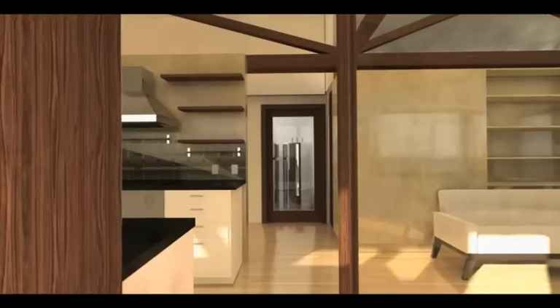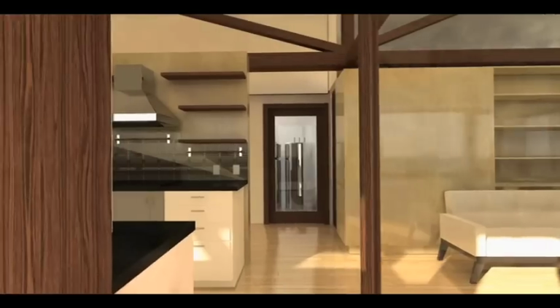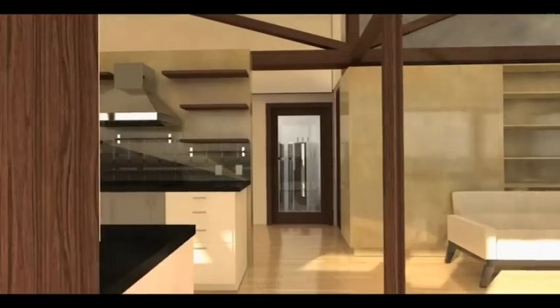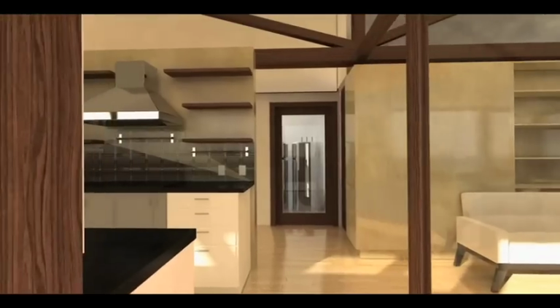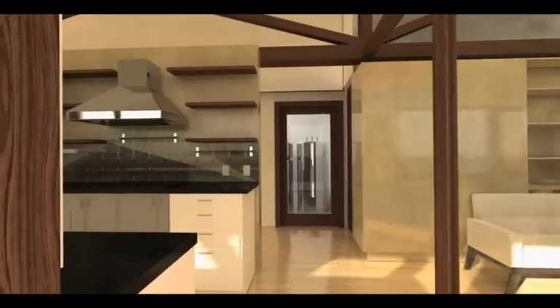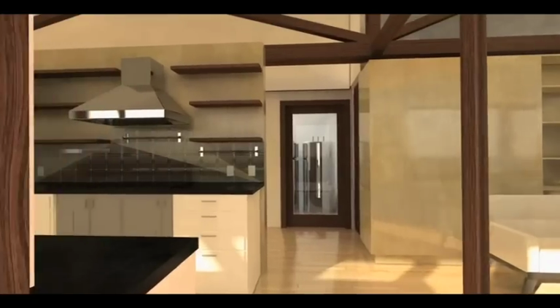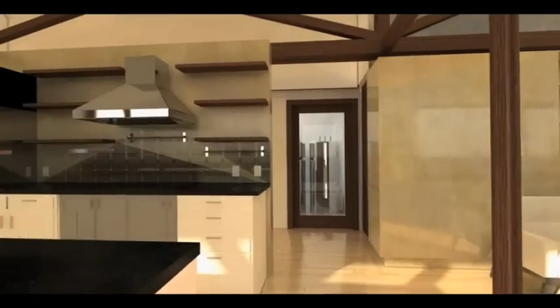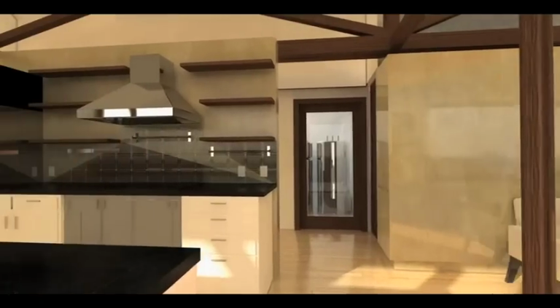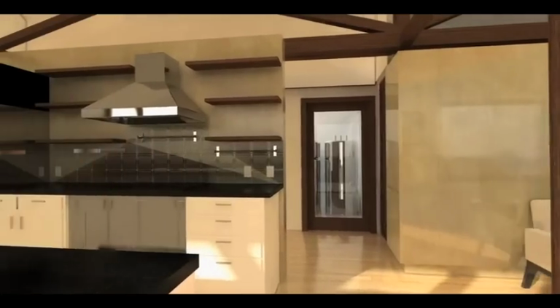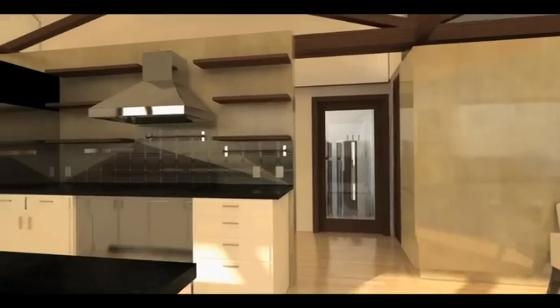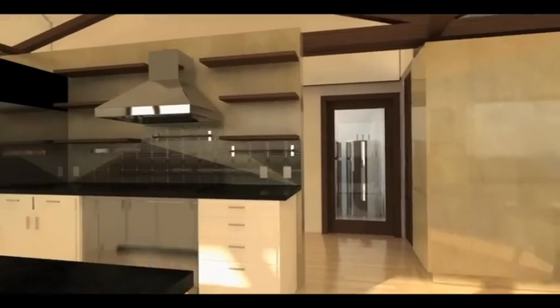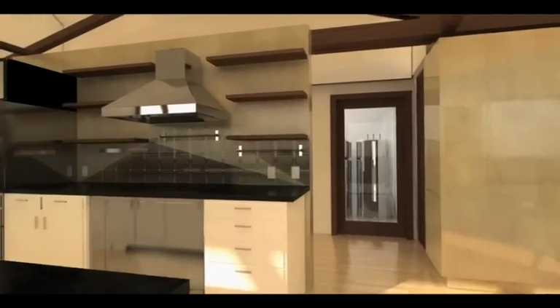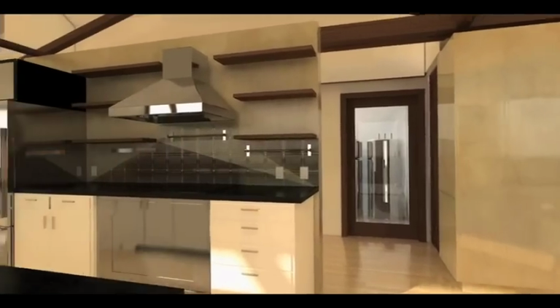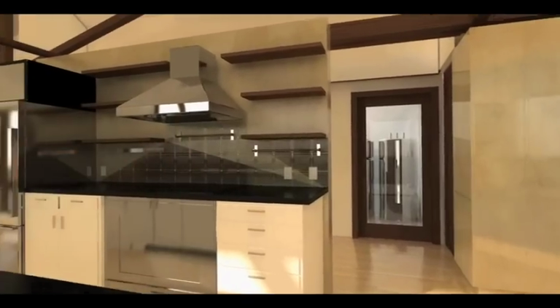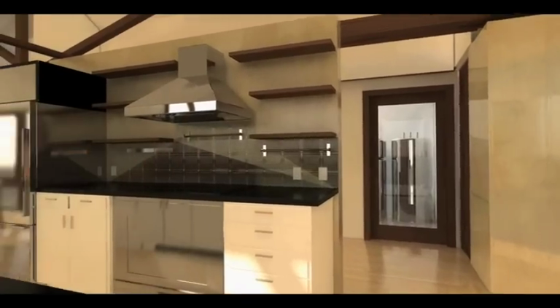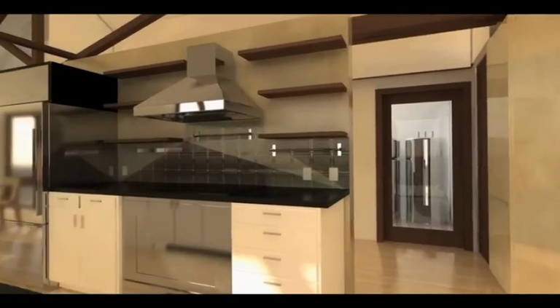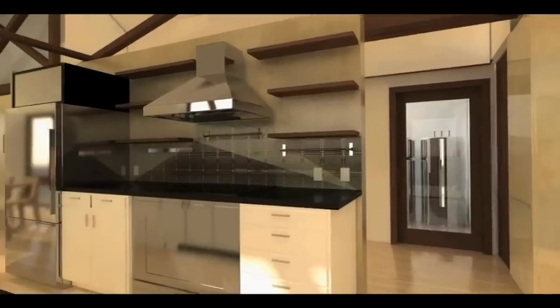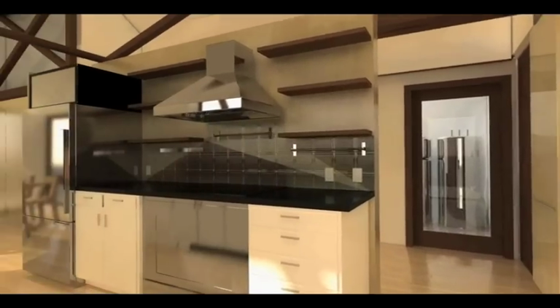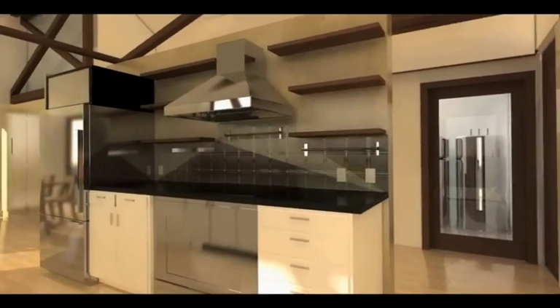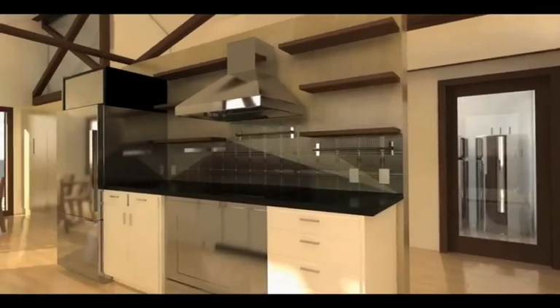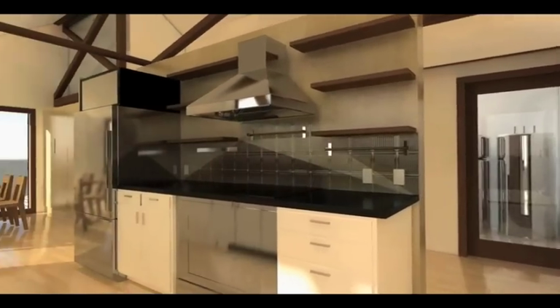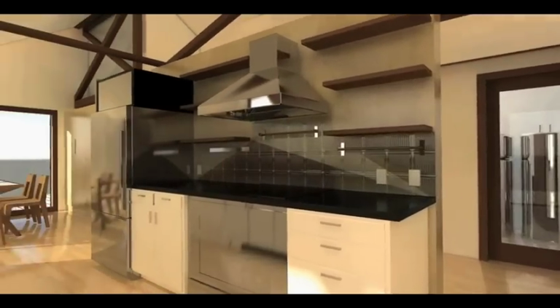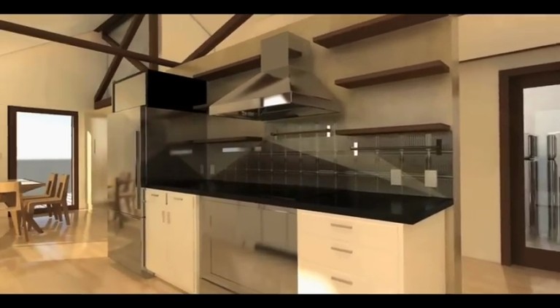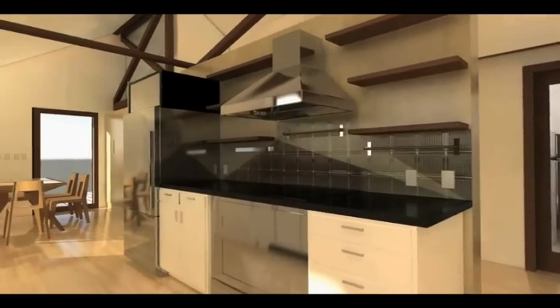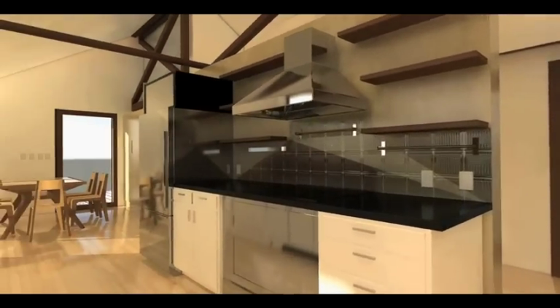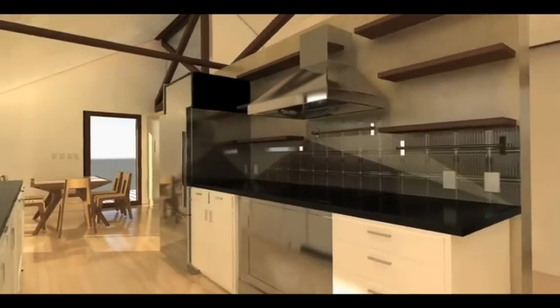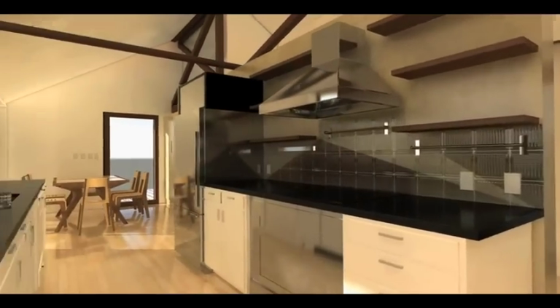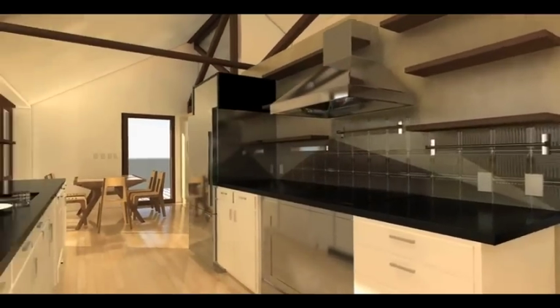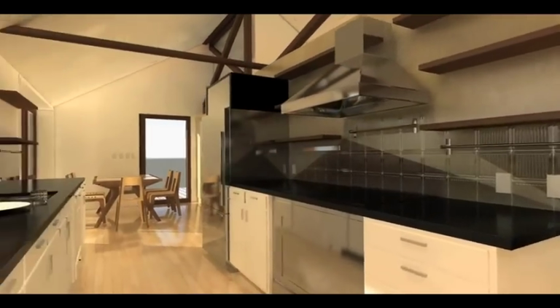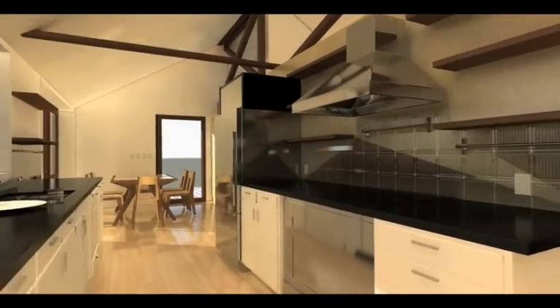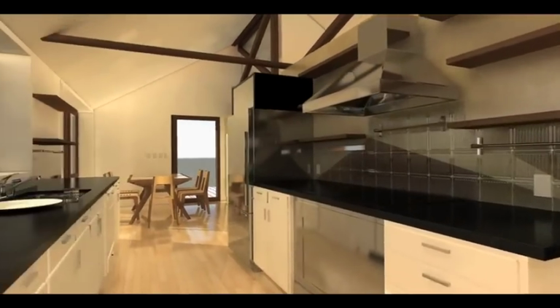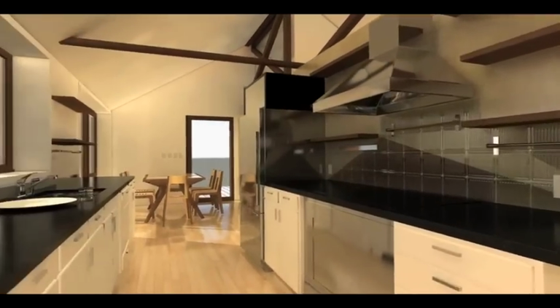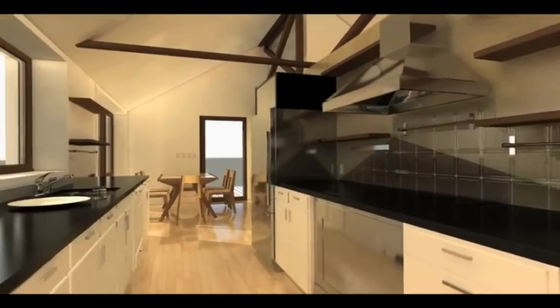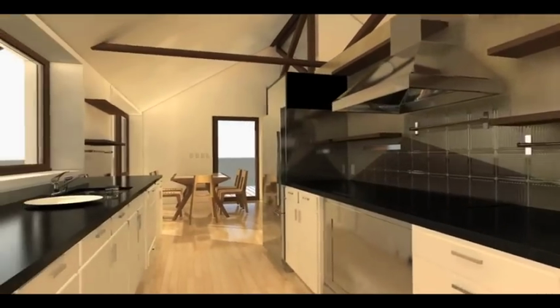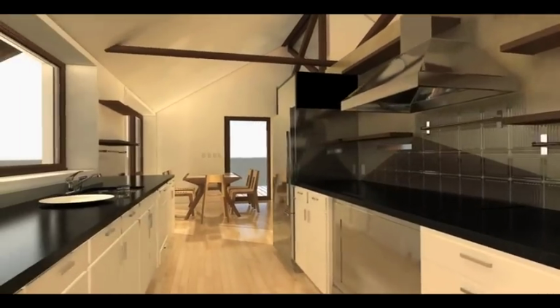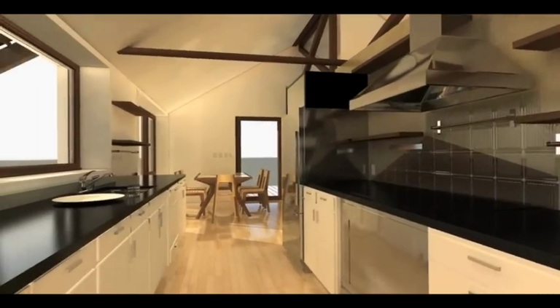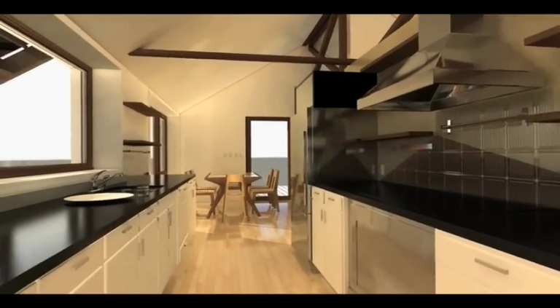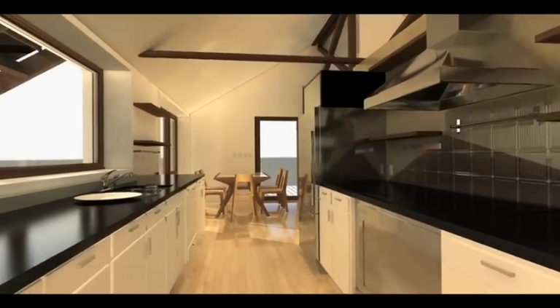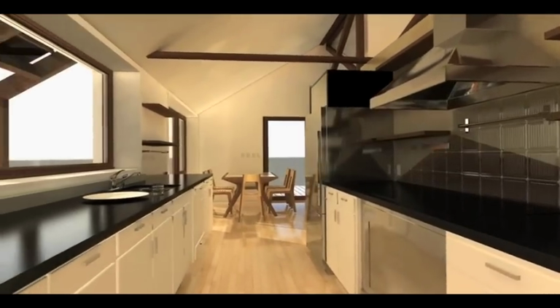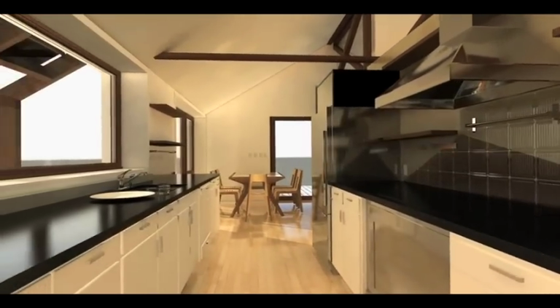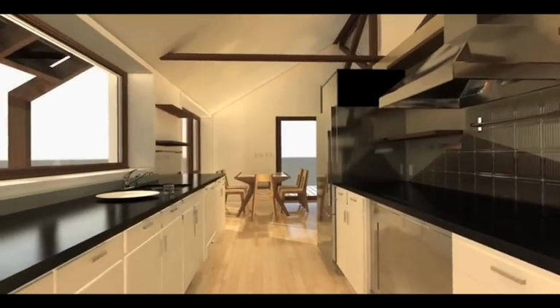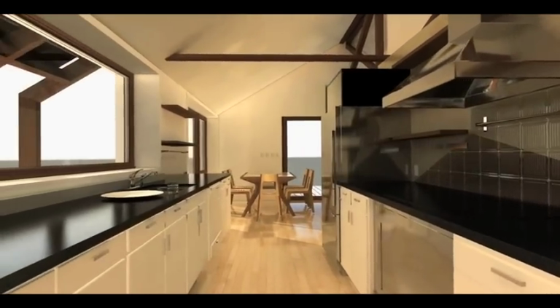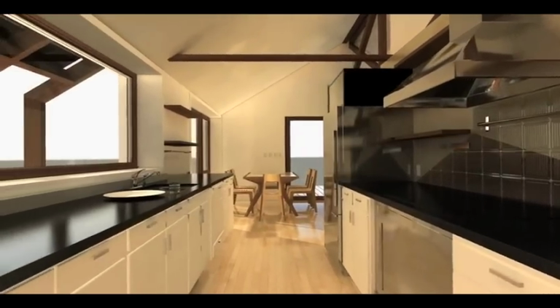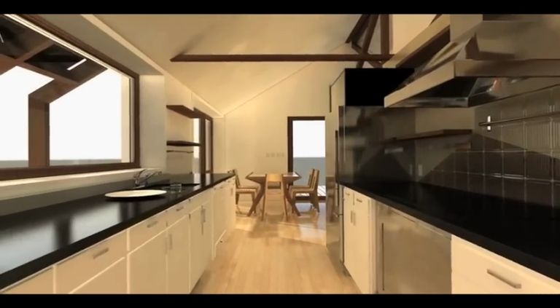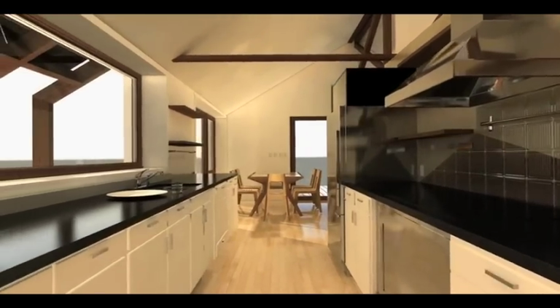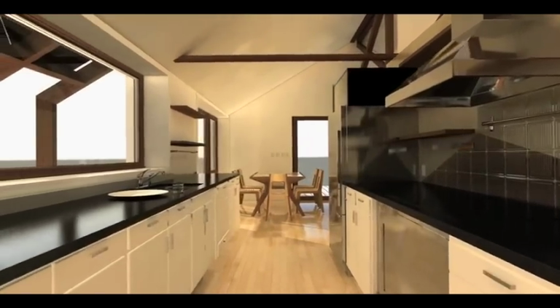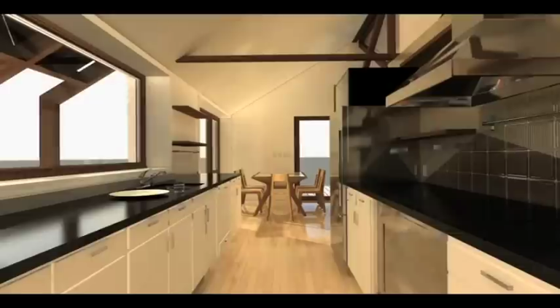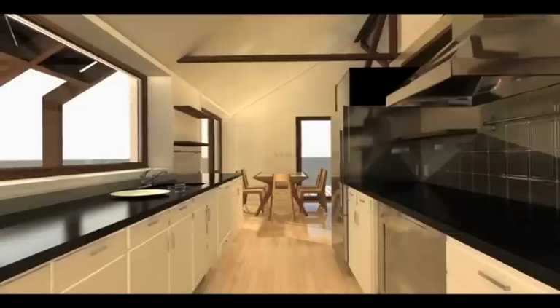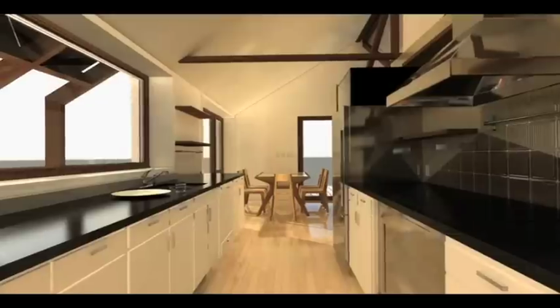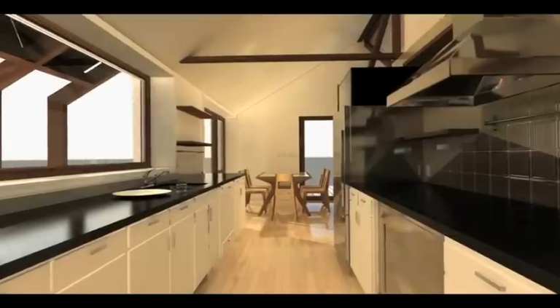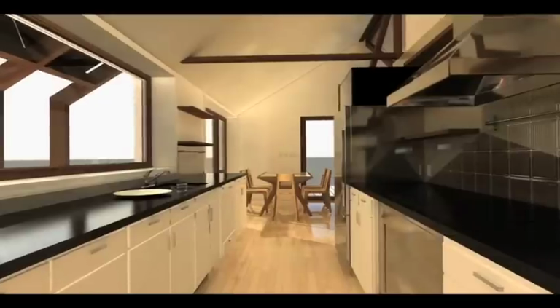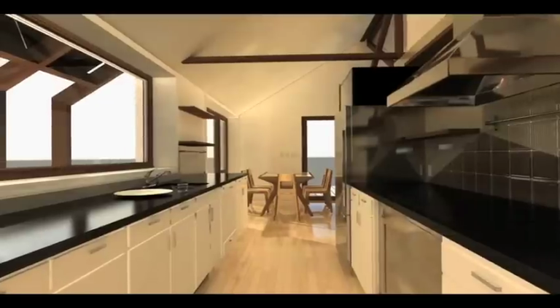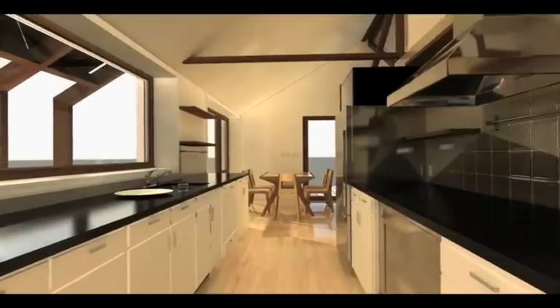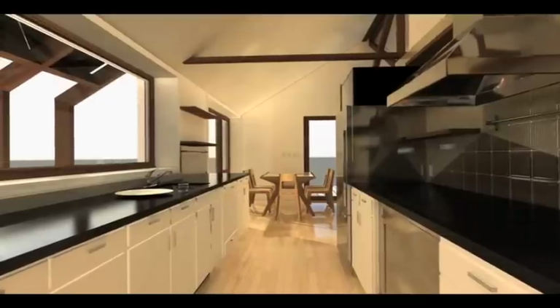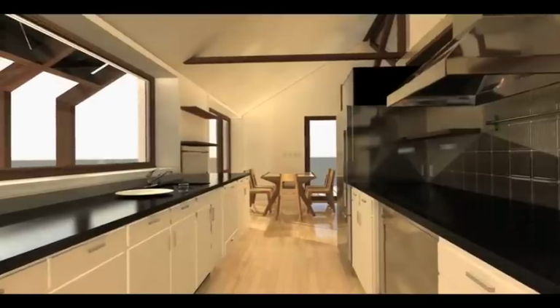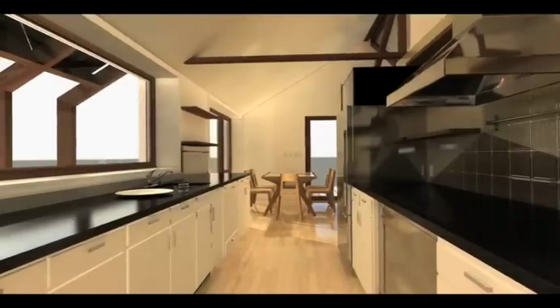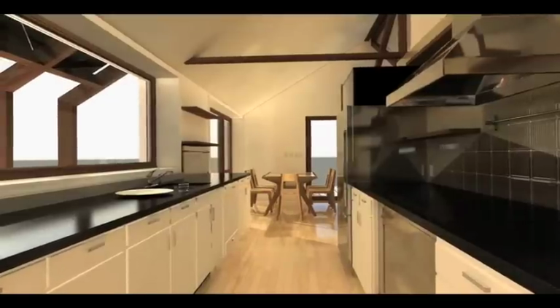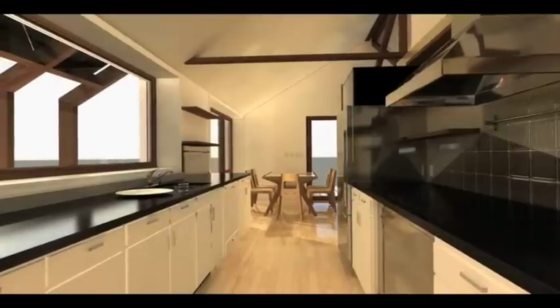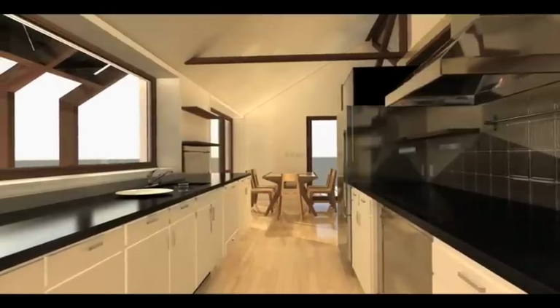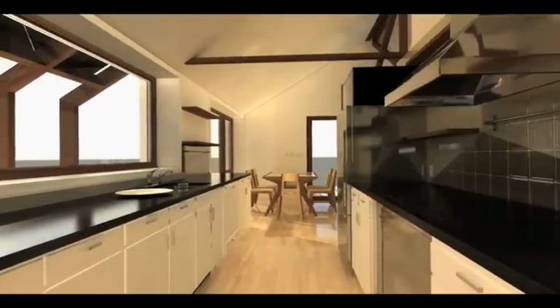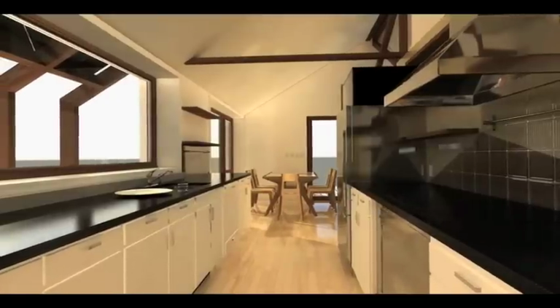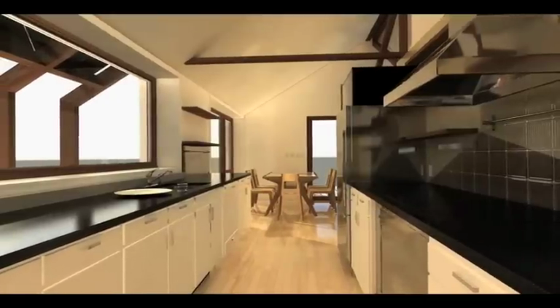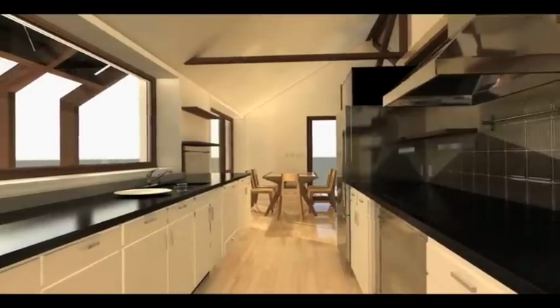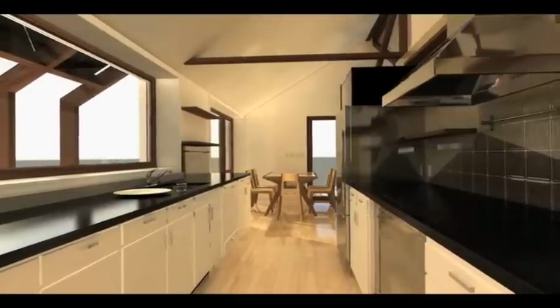Inside, the kitchen anchors the core of the house, dividing the public and private spaces and creating a ring of circulation between them.